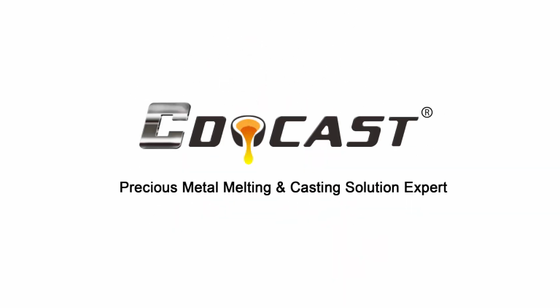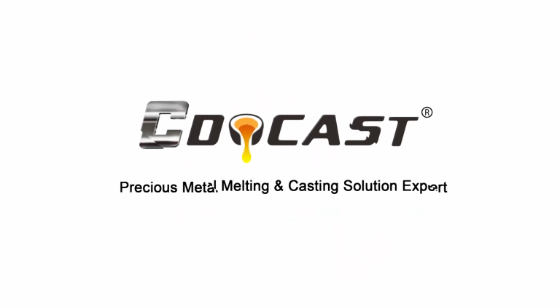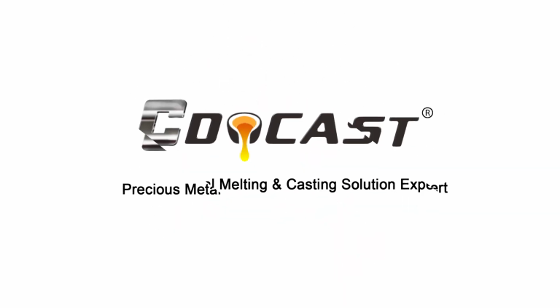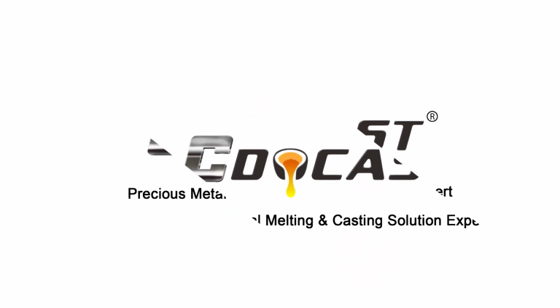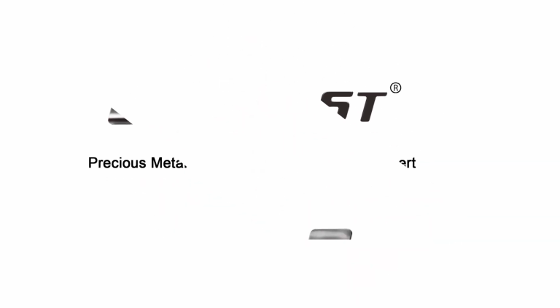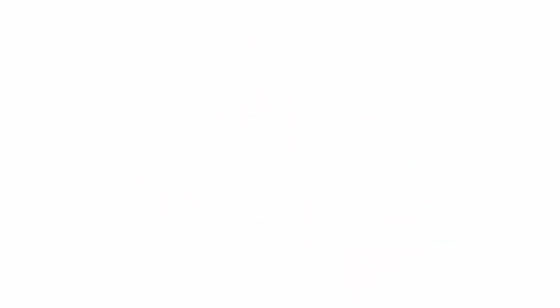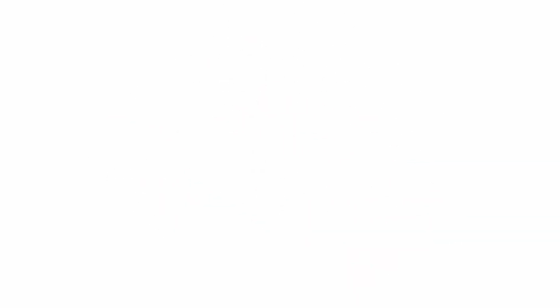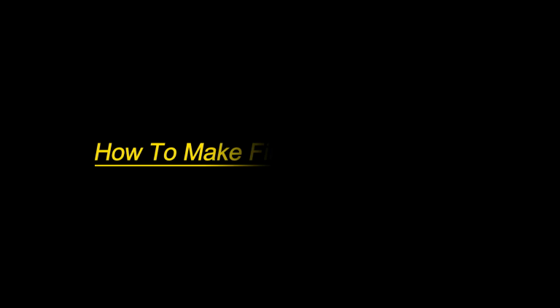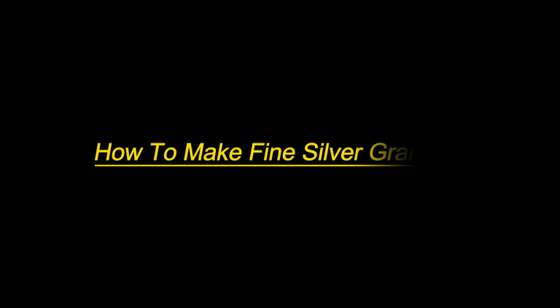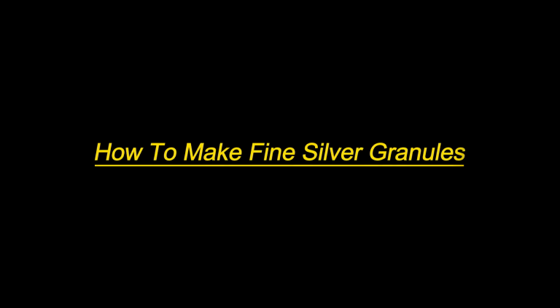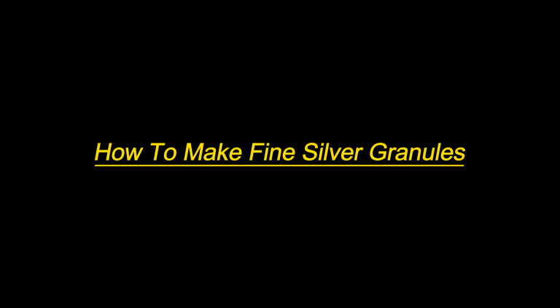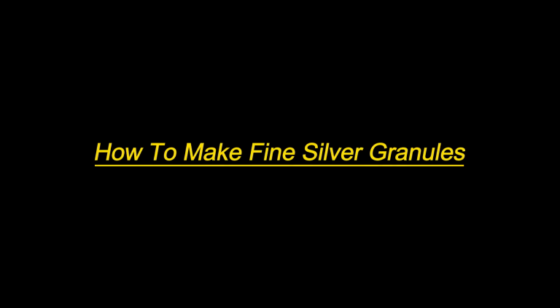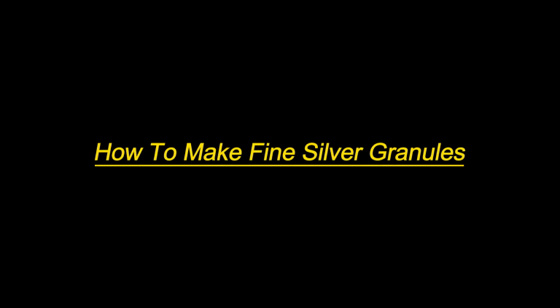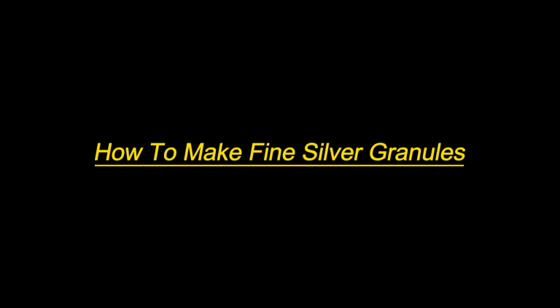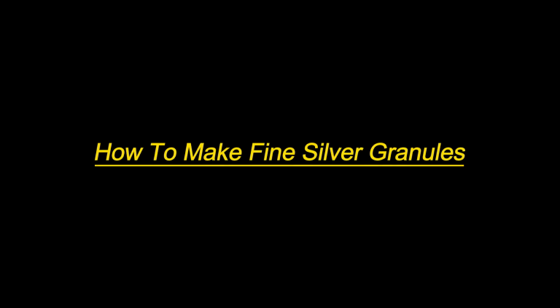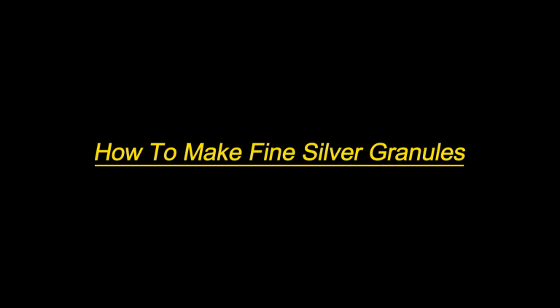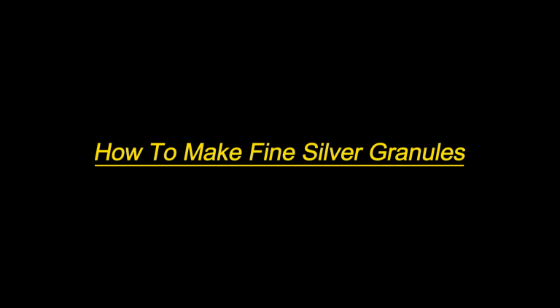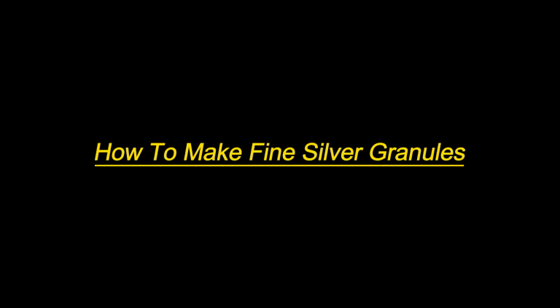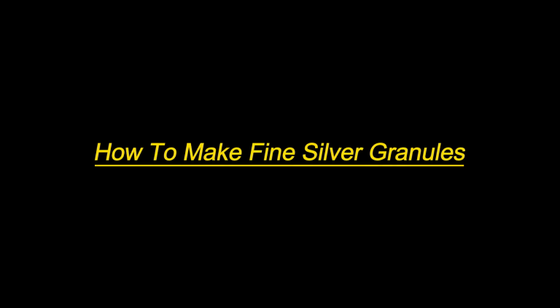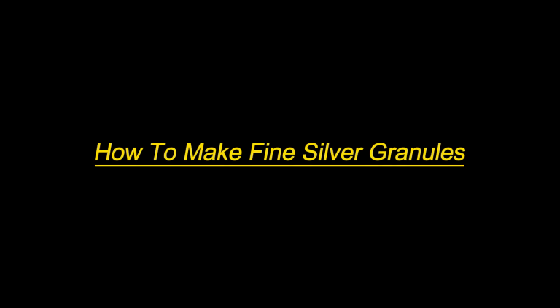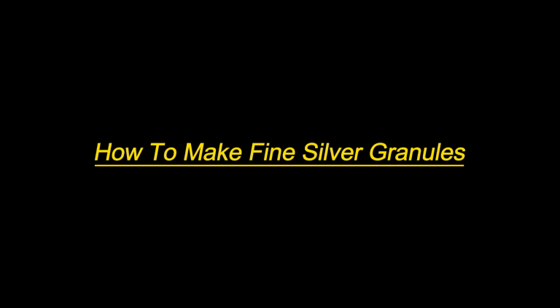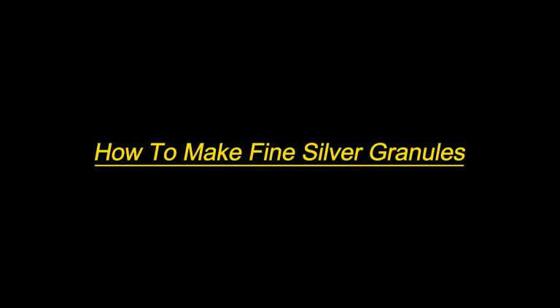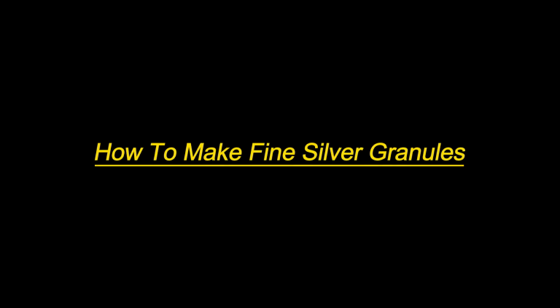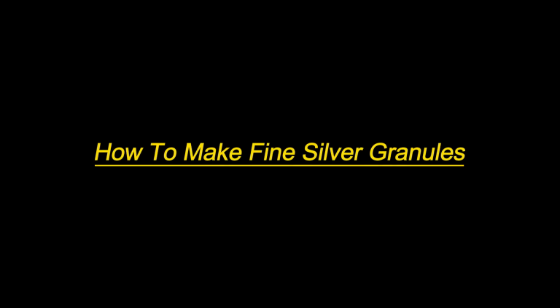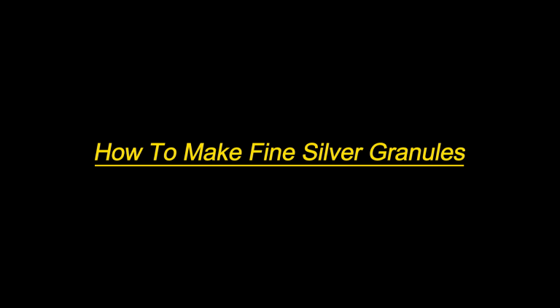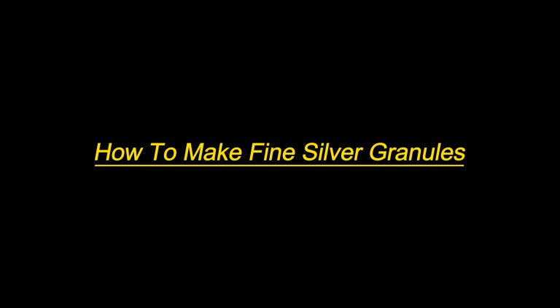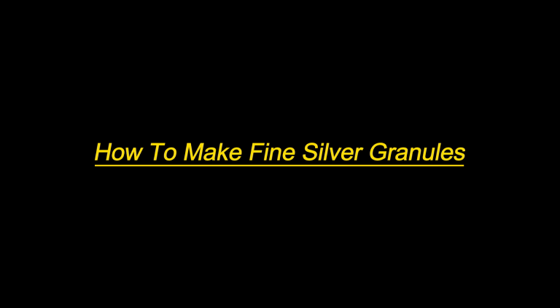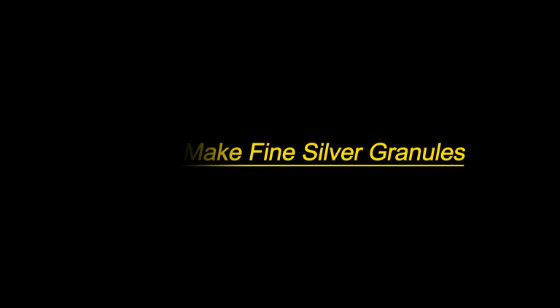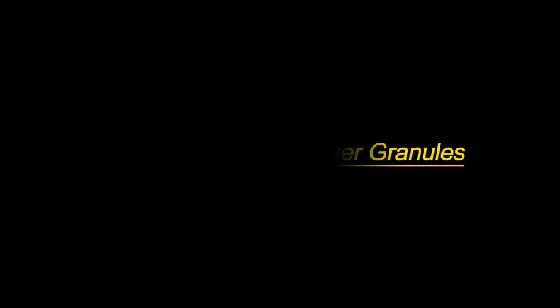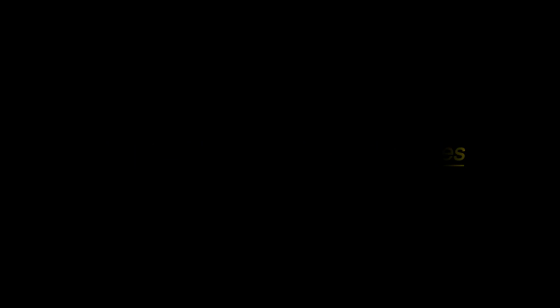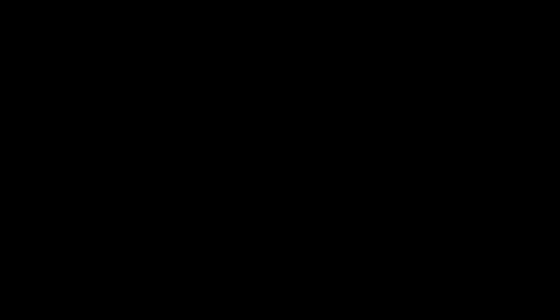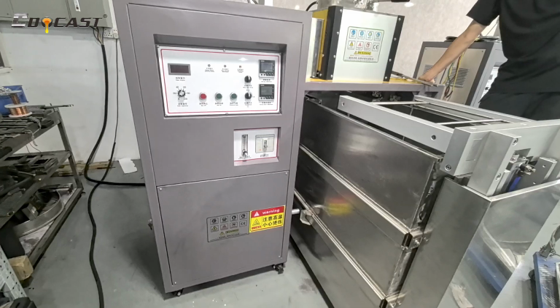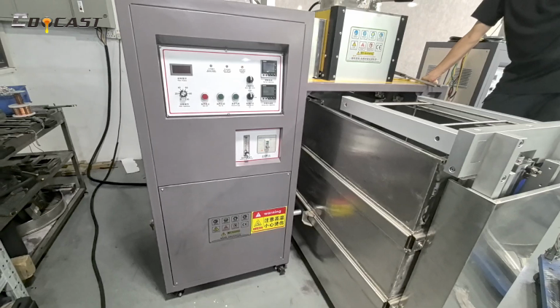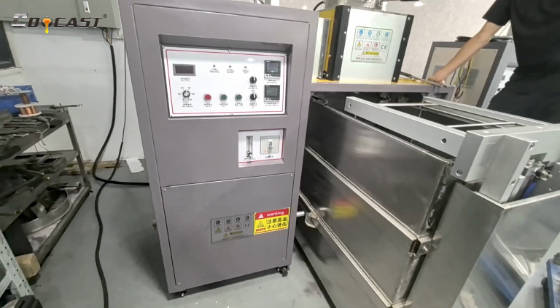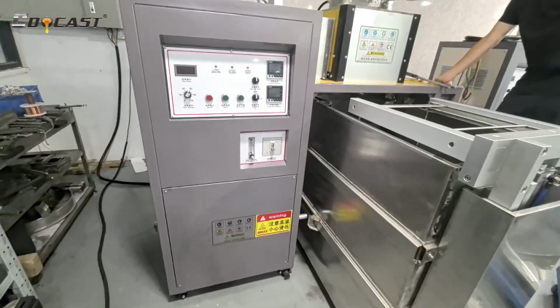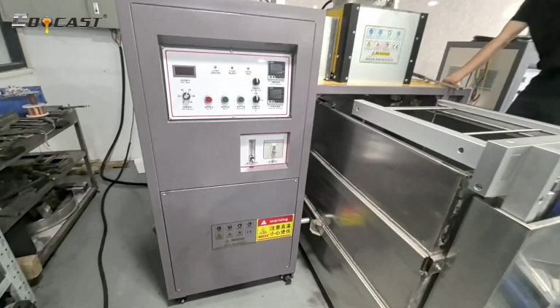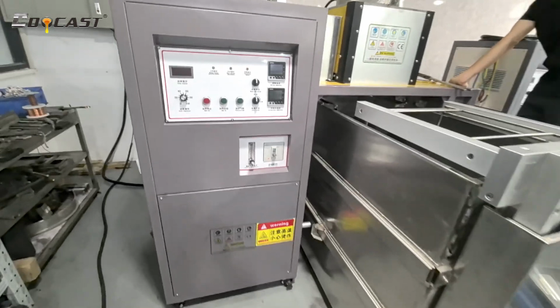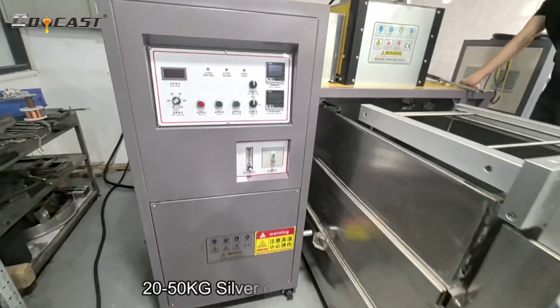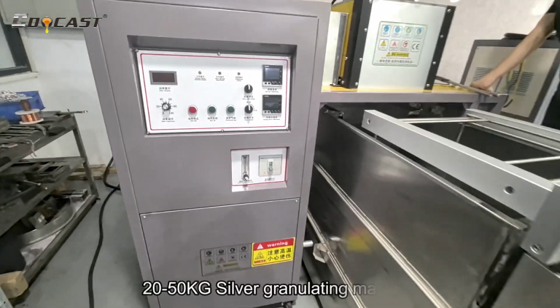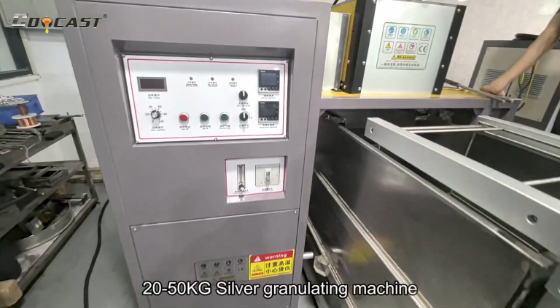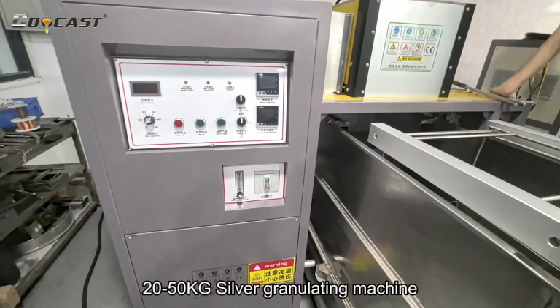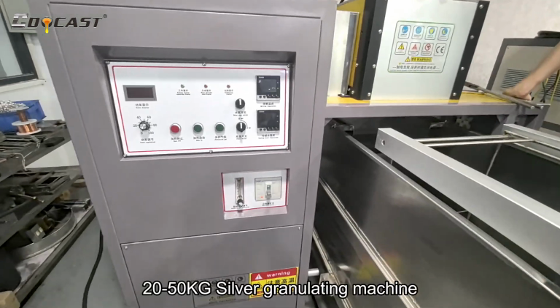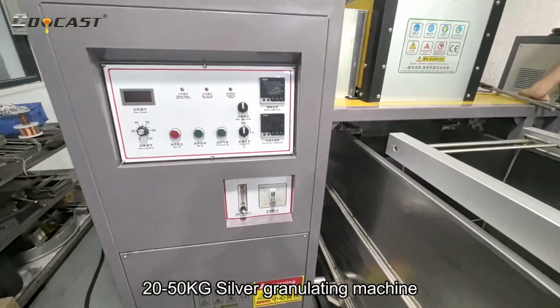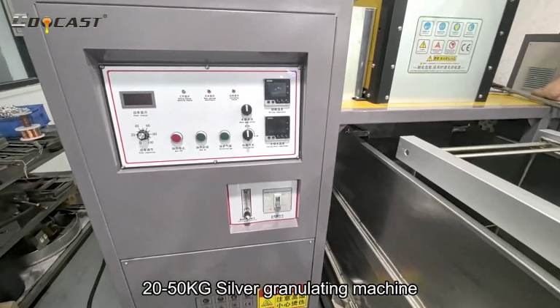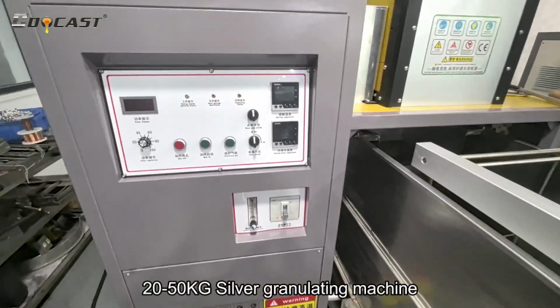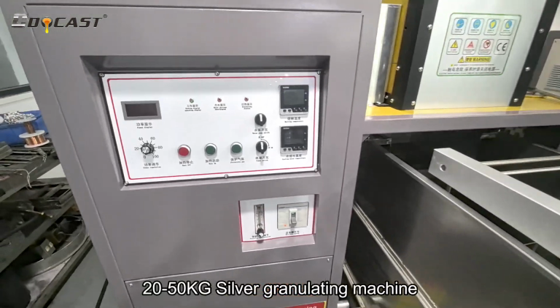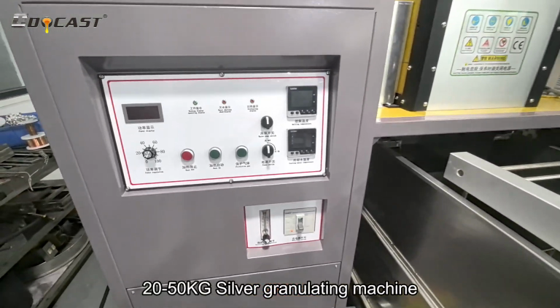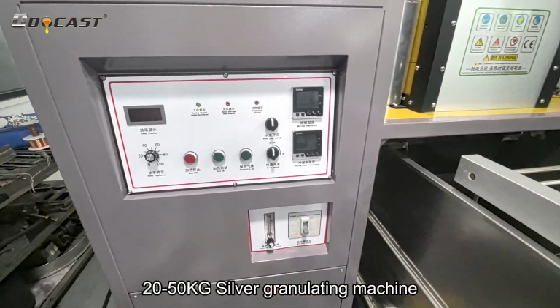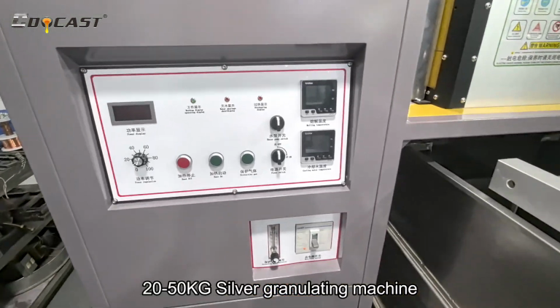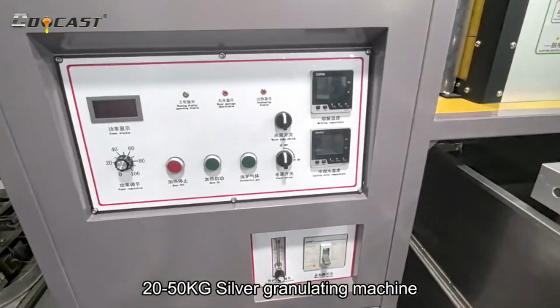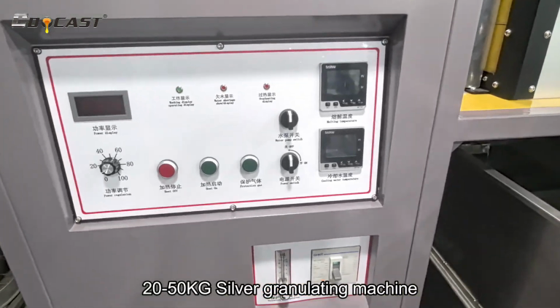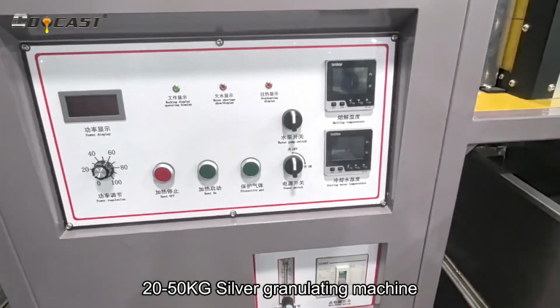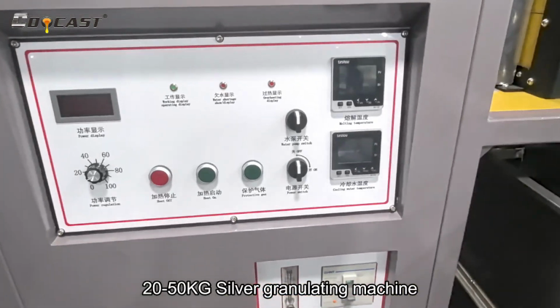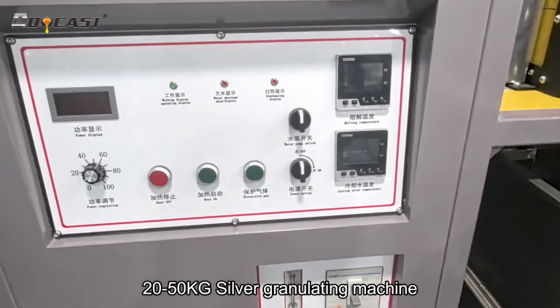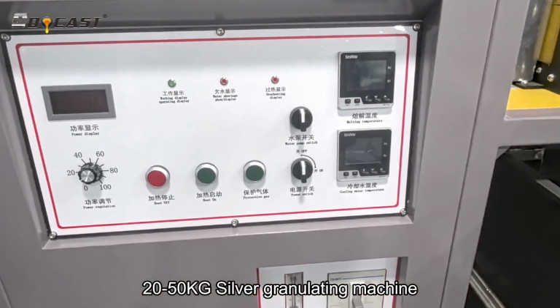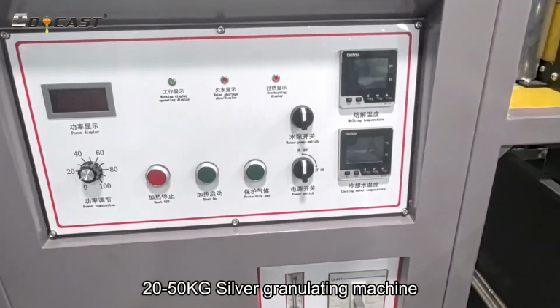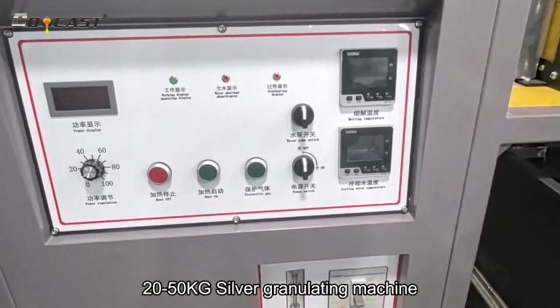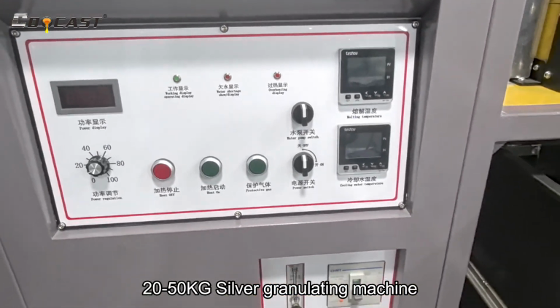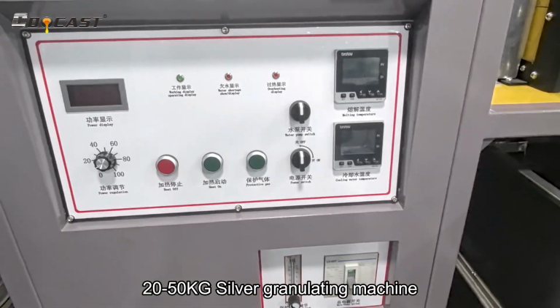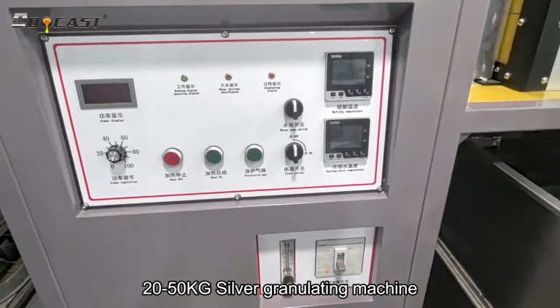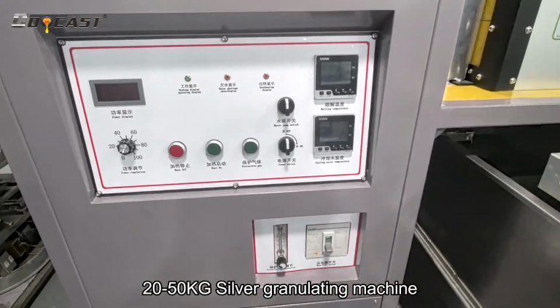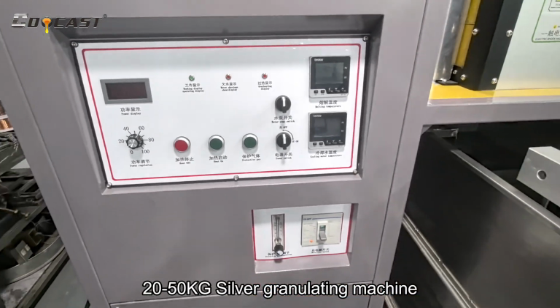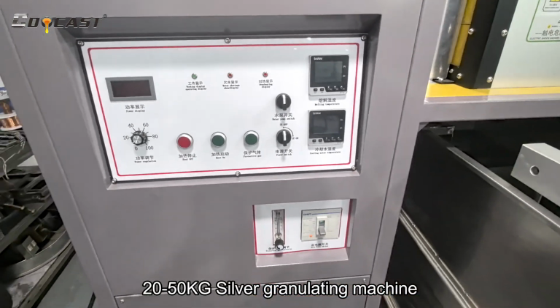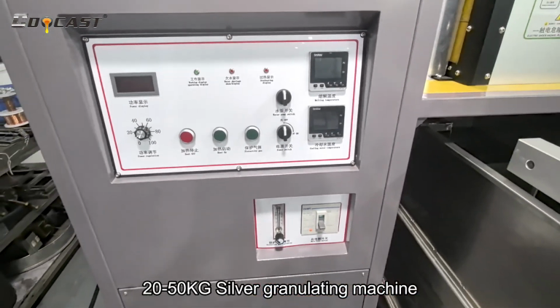How to make fine silver granules using a 20-50 kg silver granulating machine.